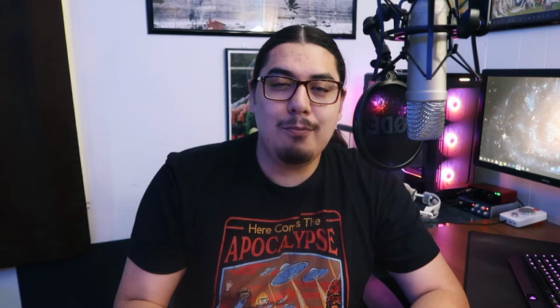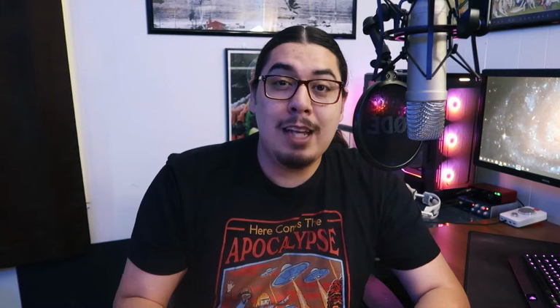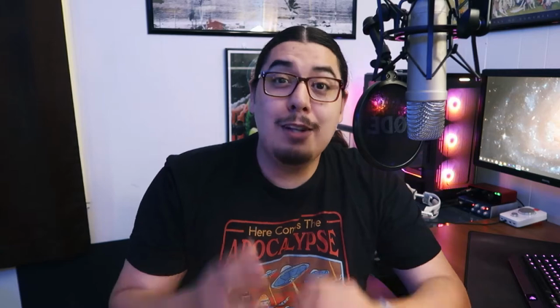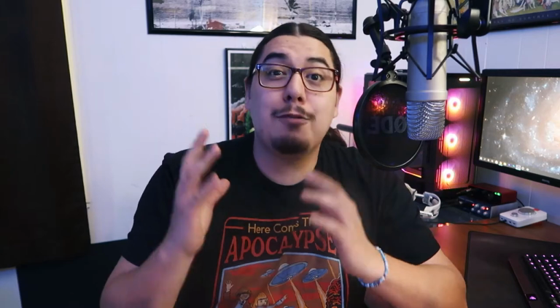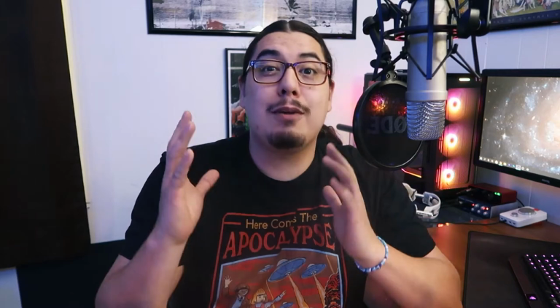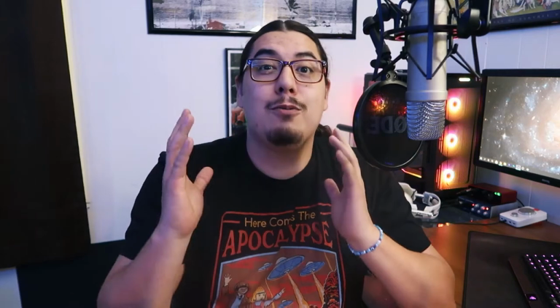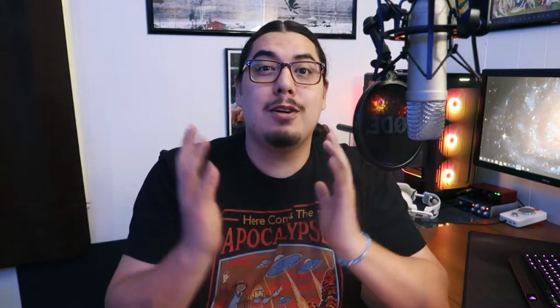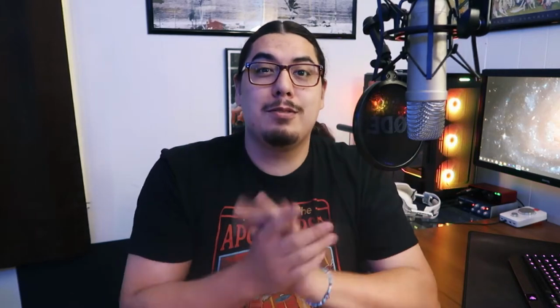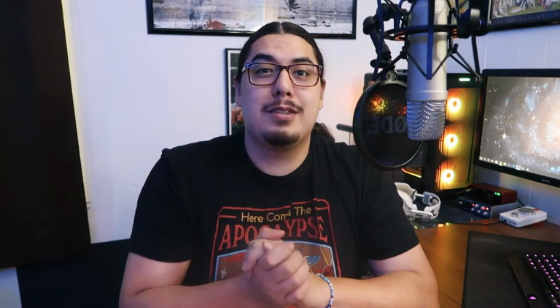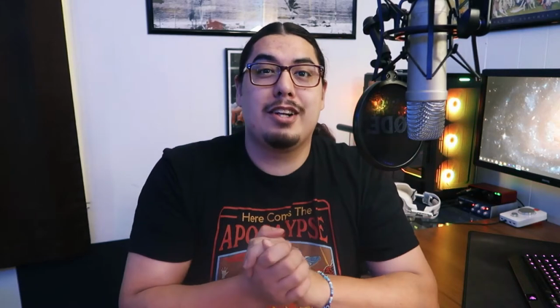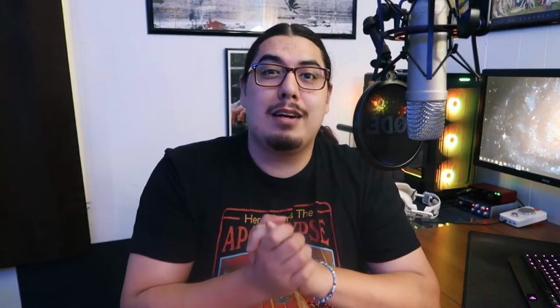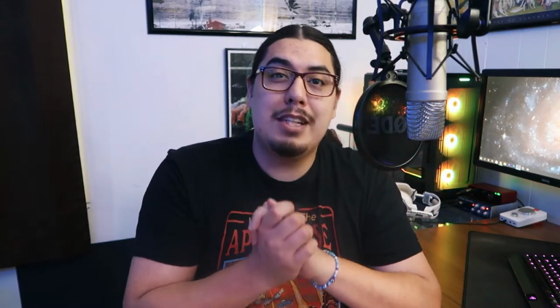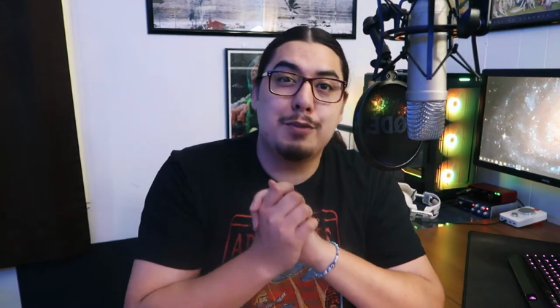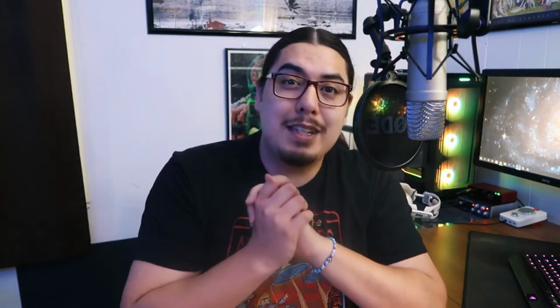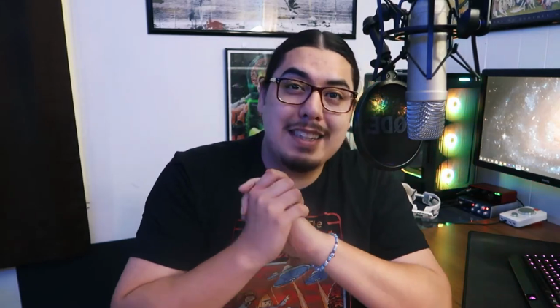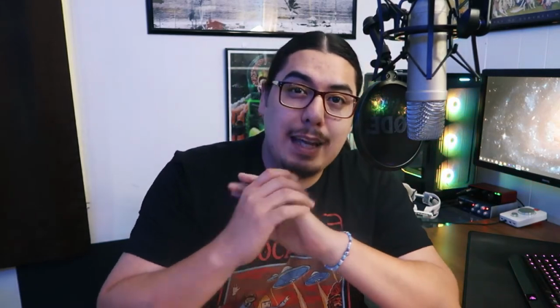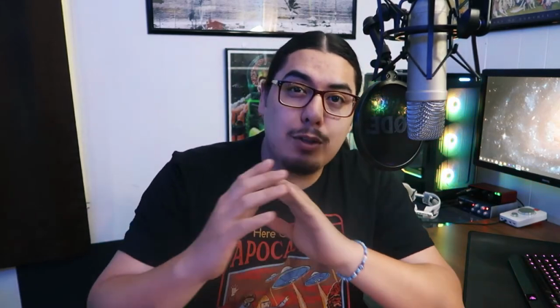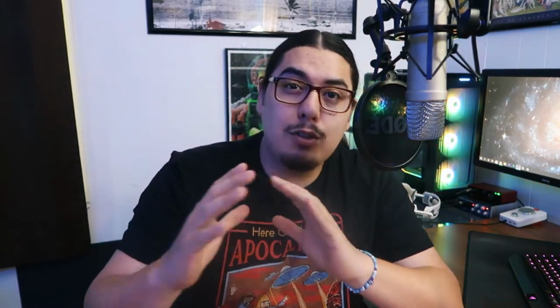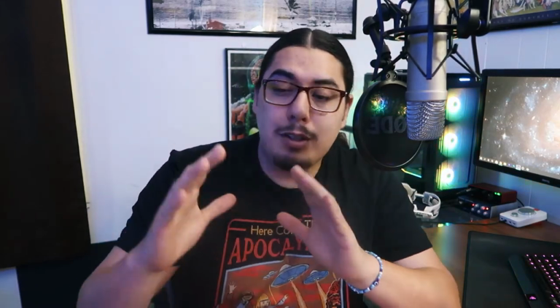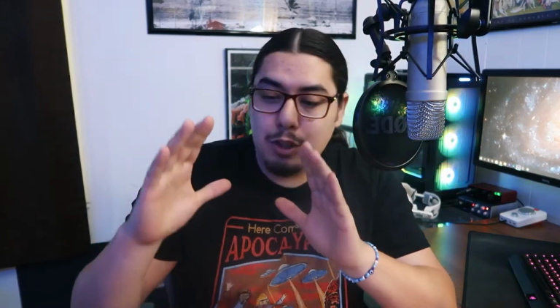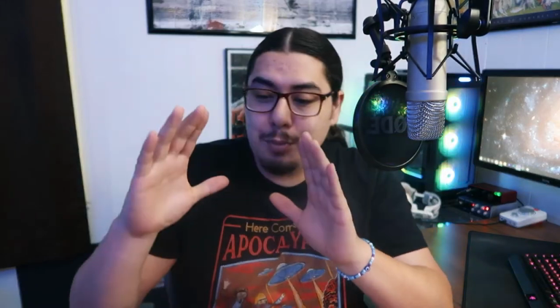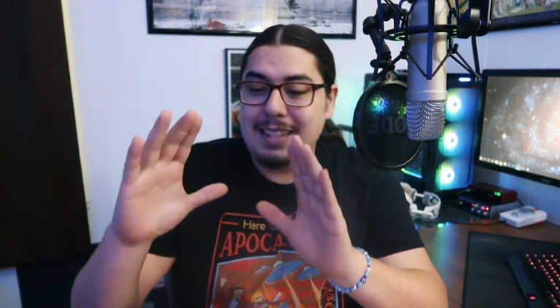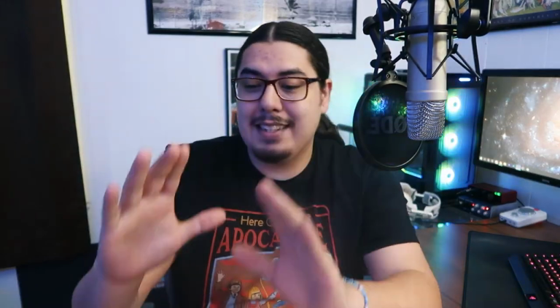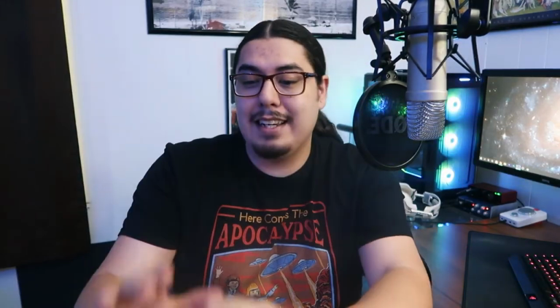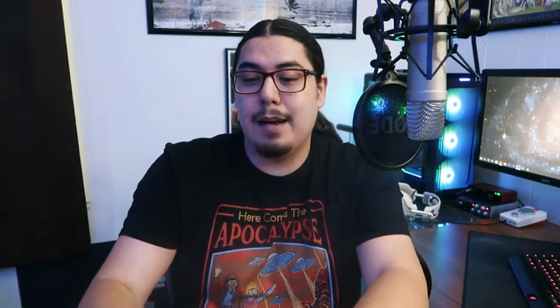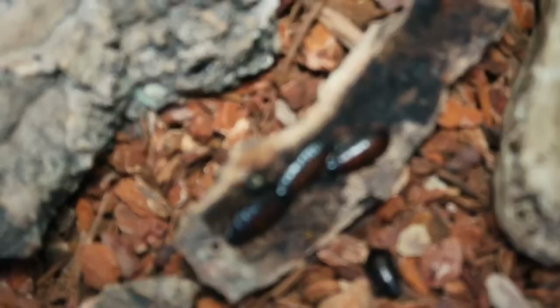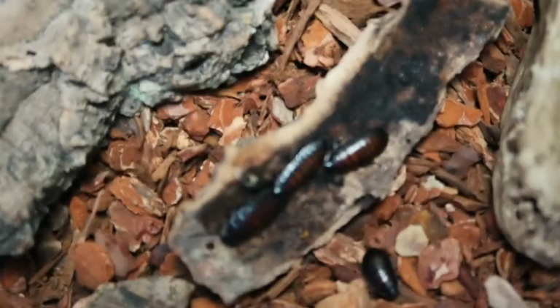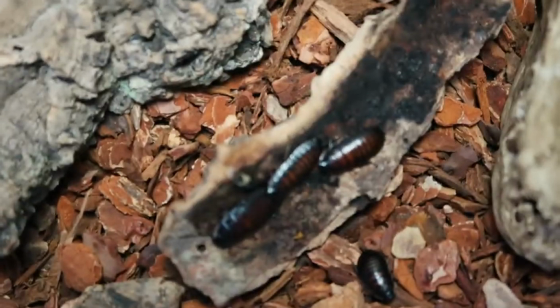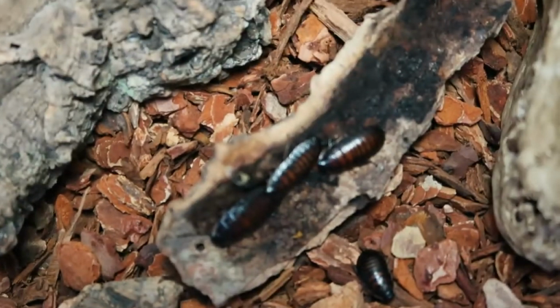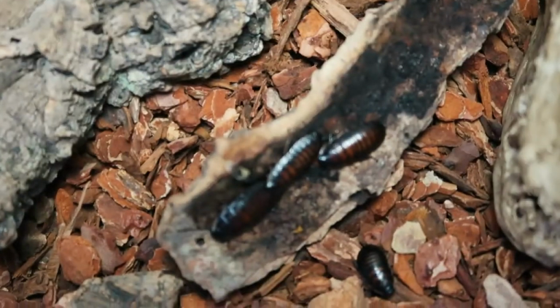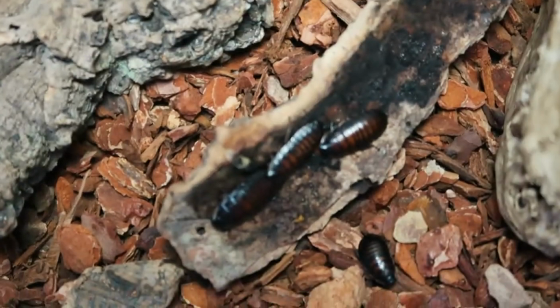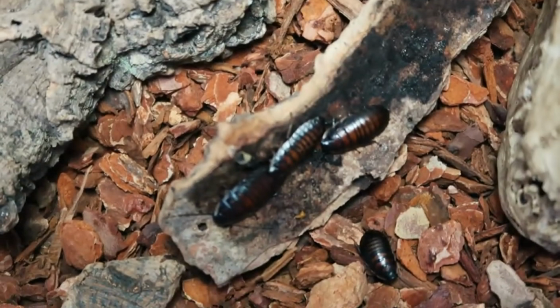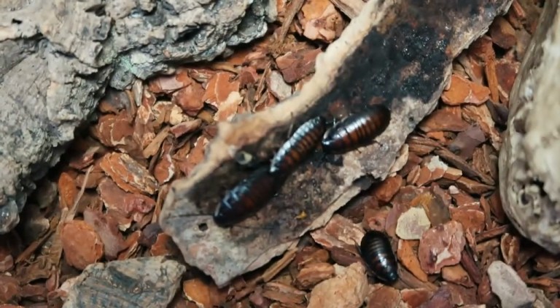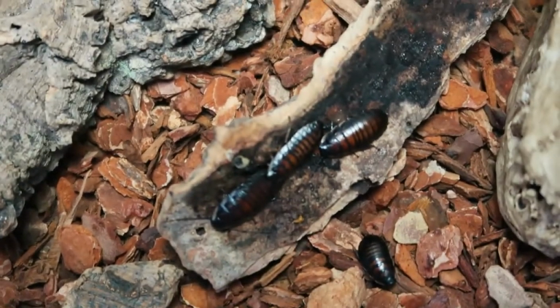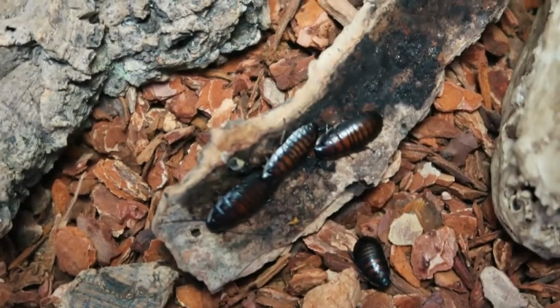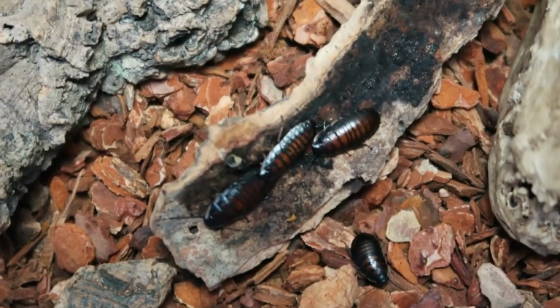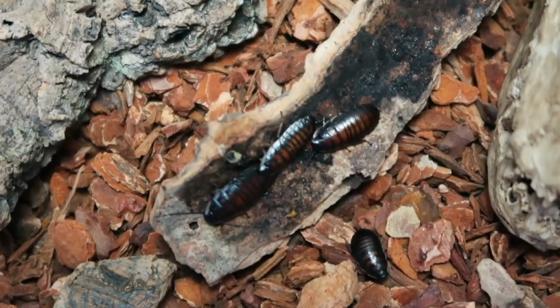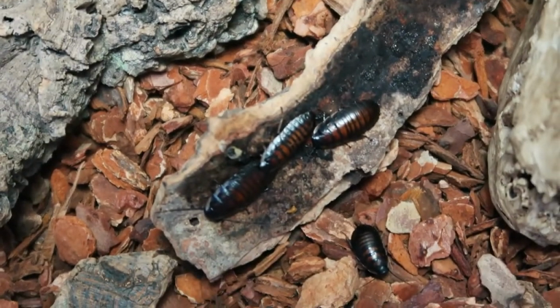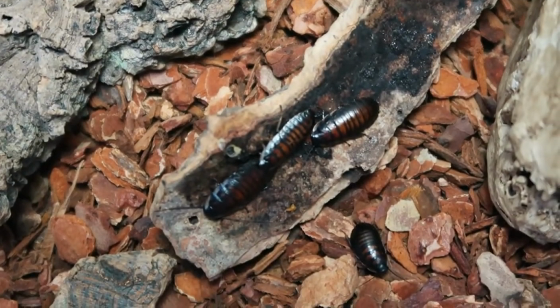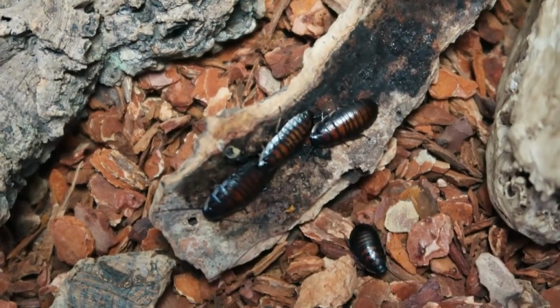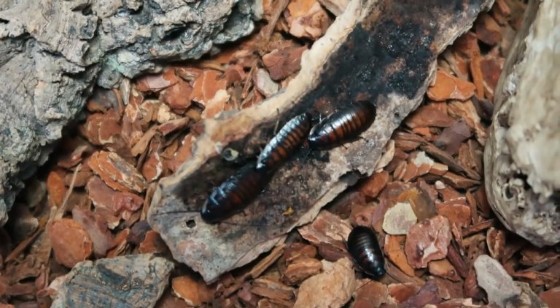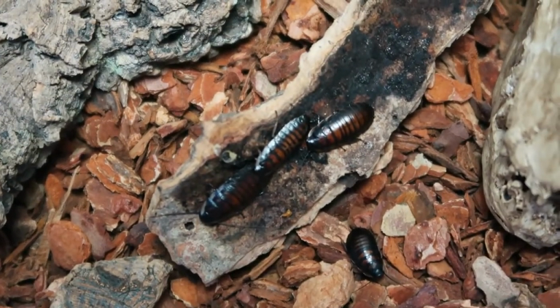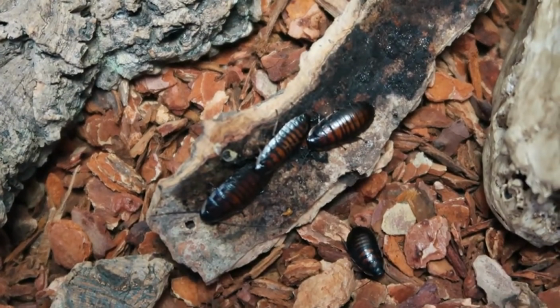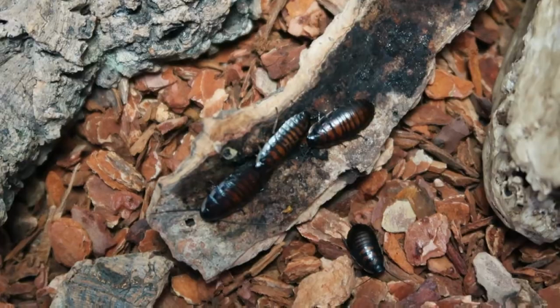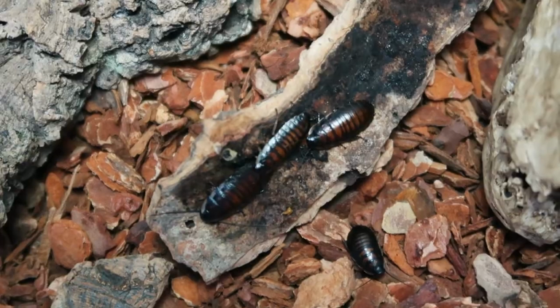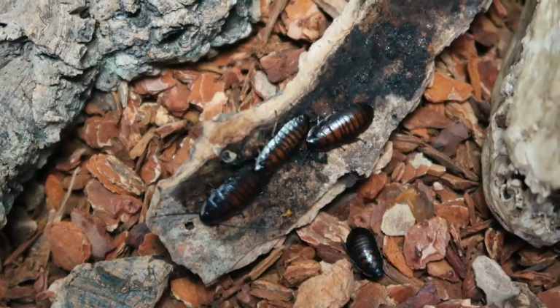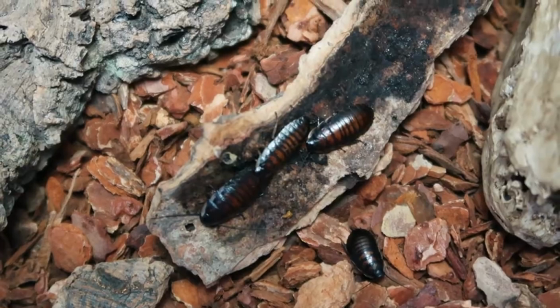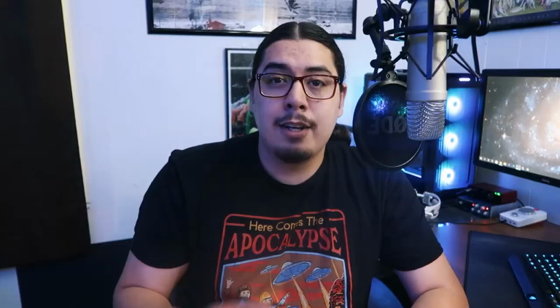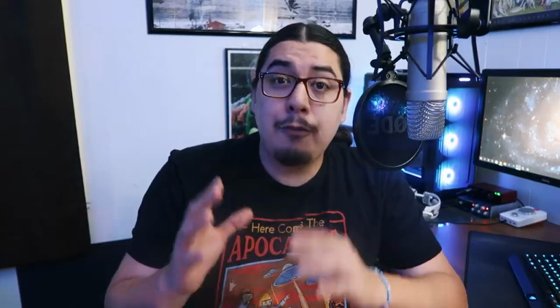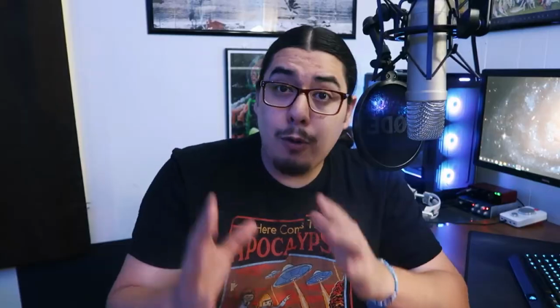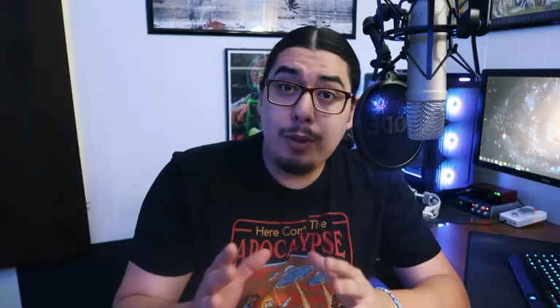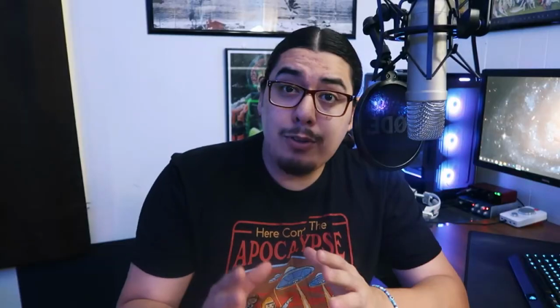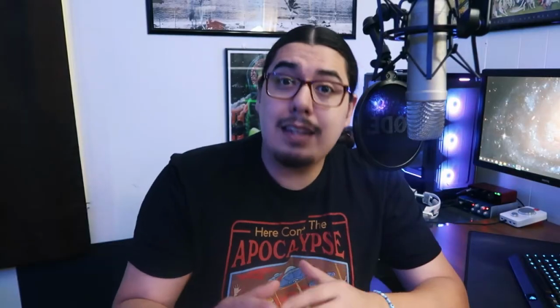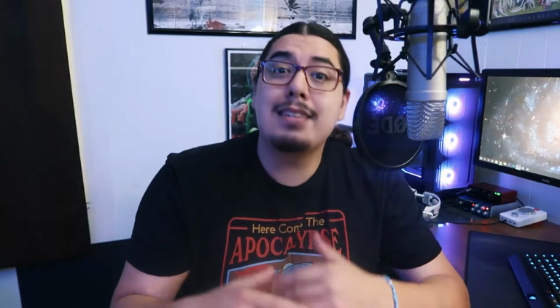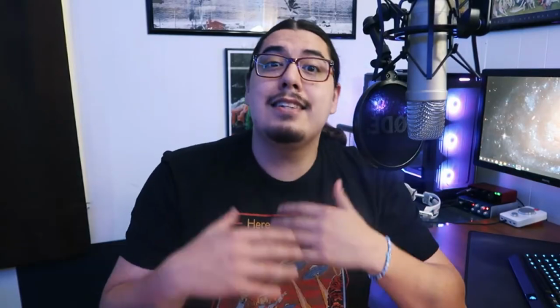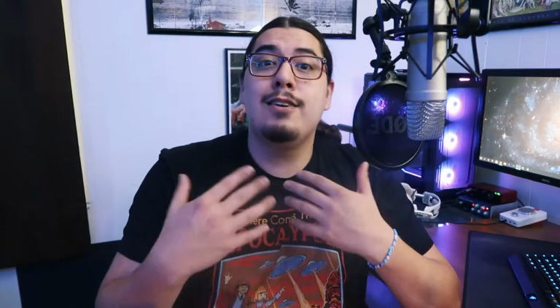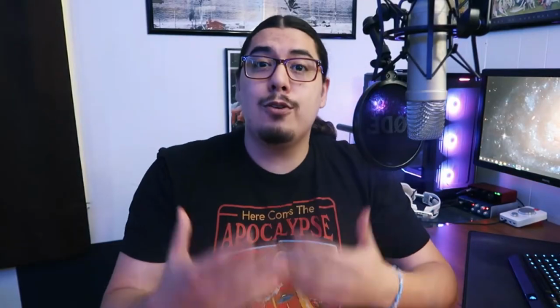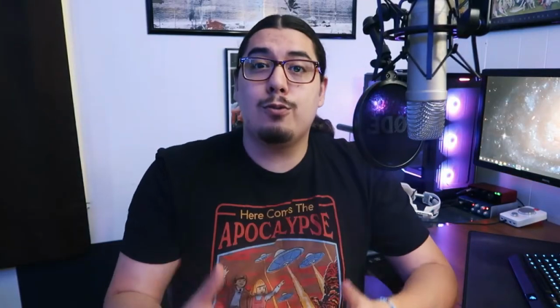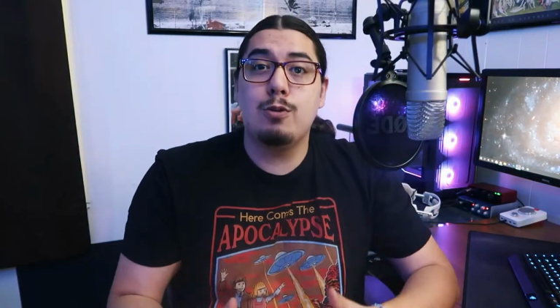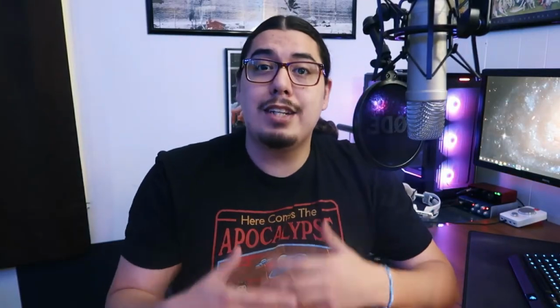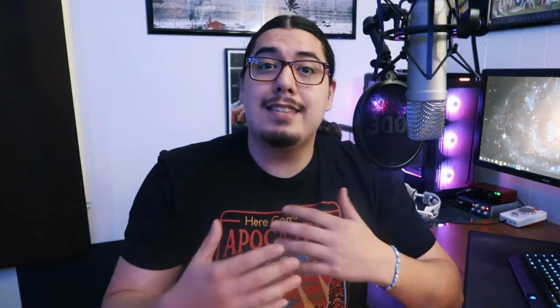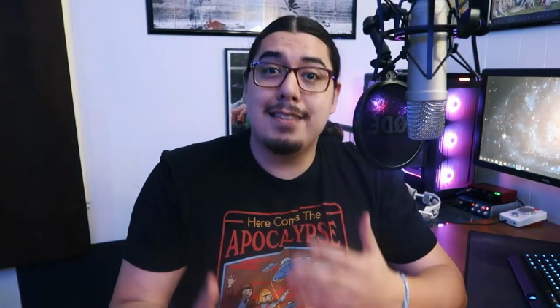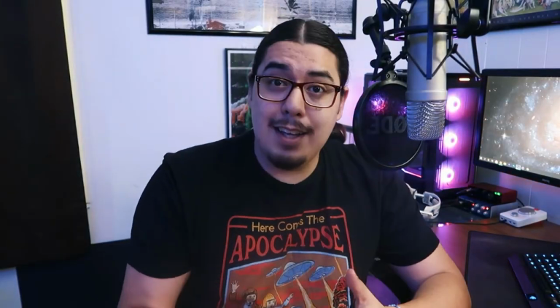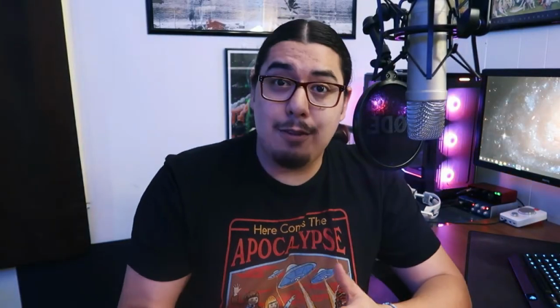Hello everybody, welcome to my channel. I'm CheapSweet and today we're going to be setting up a Madagascar Hissing Cockroach enclosure. Before we do that, let's get to know the roach itself.